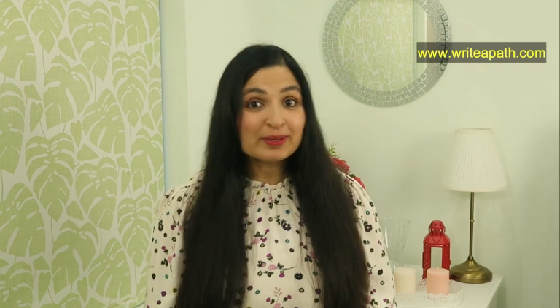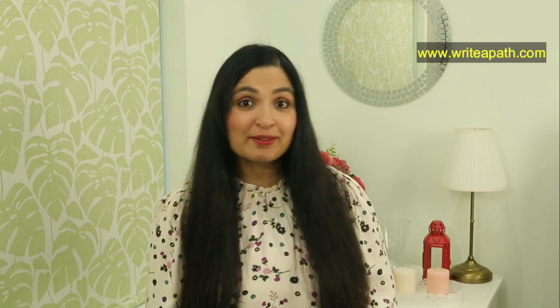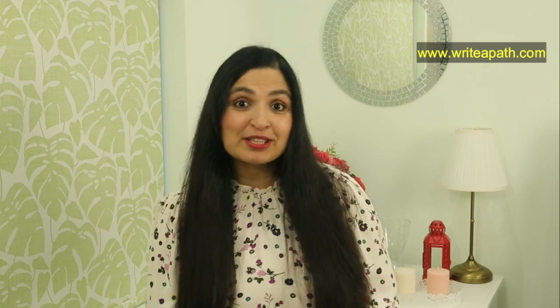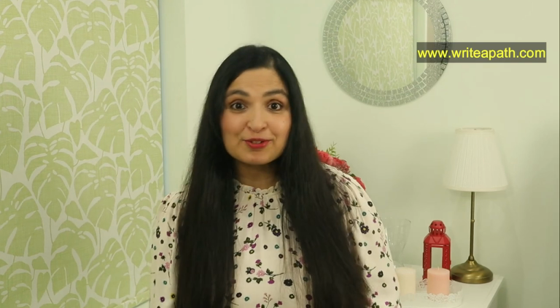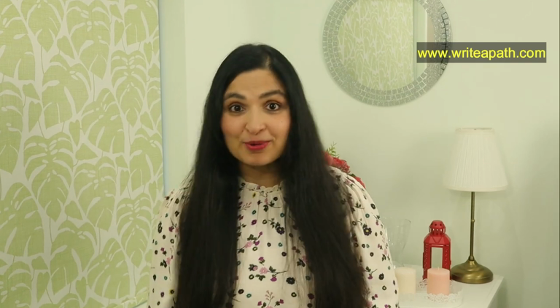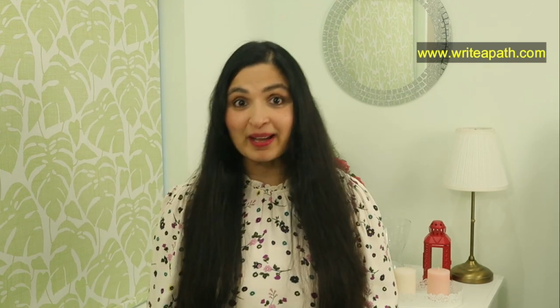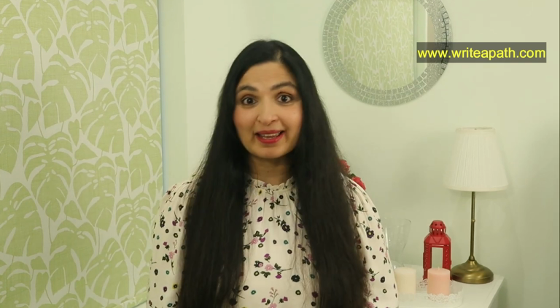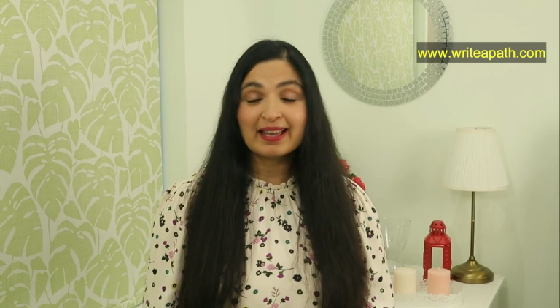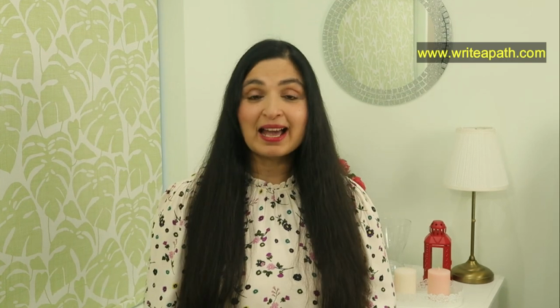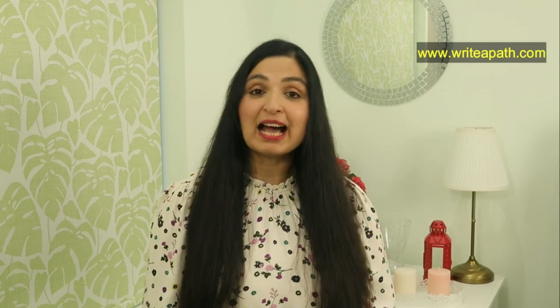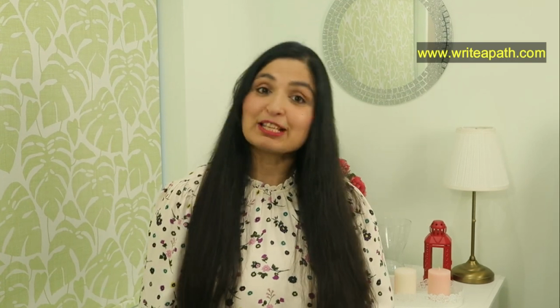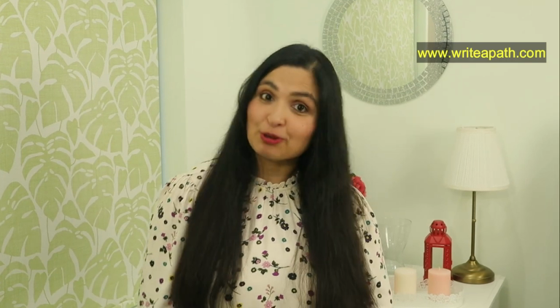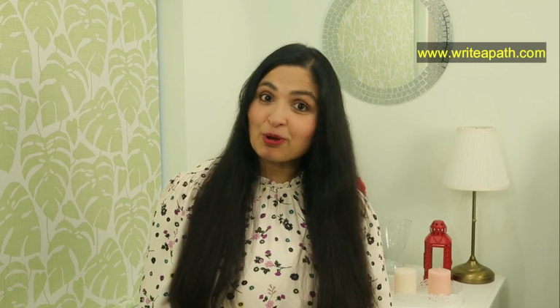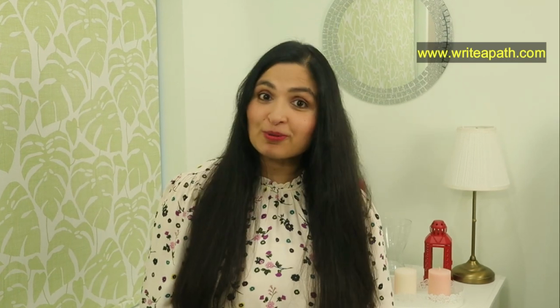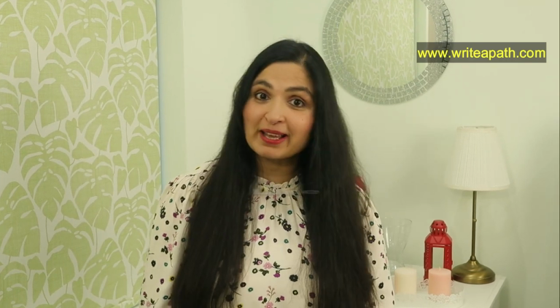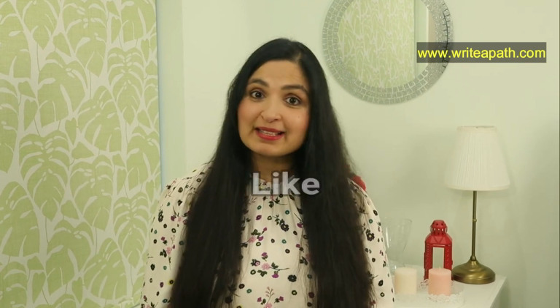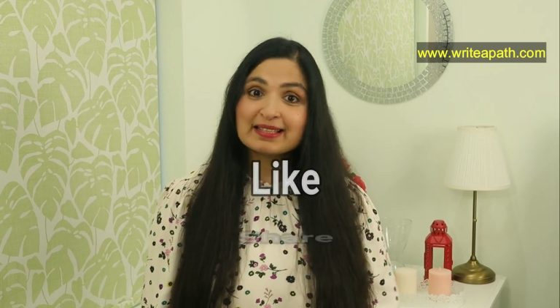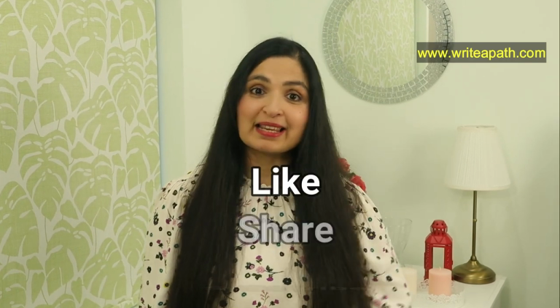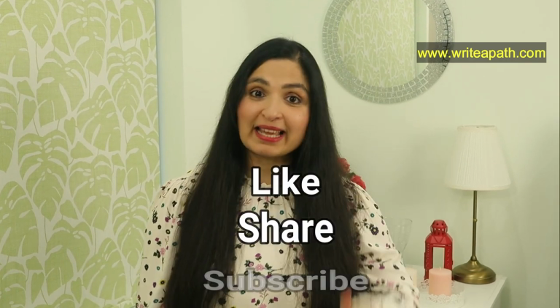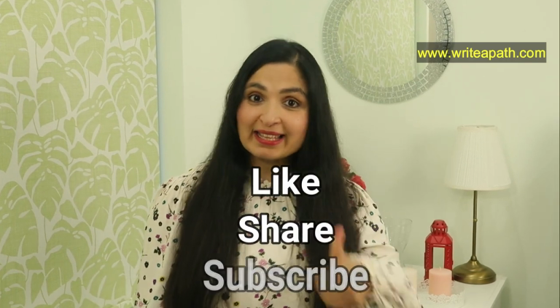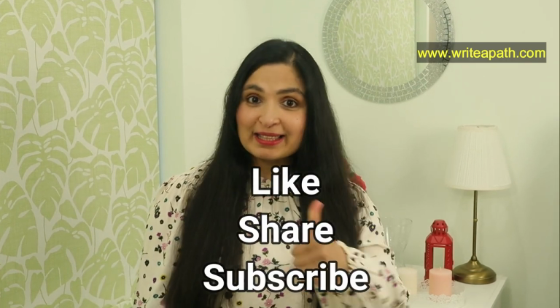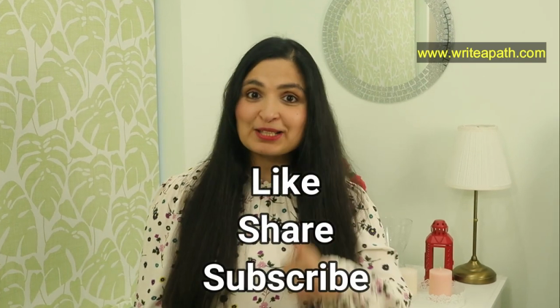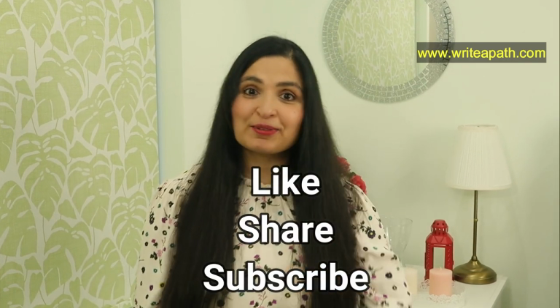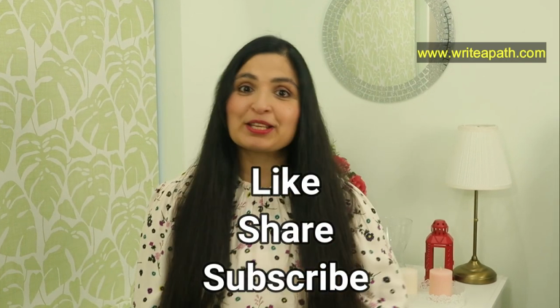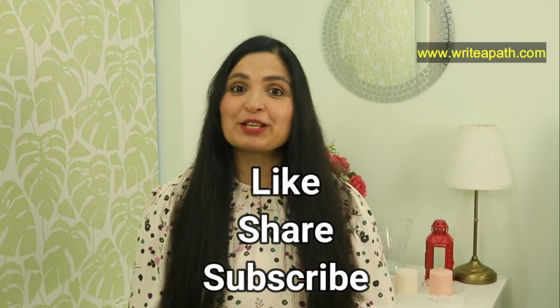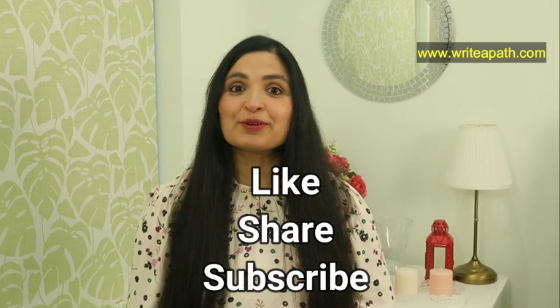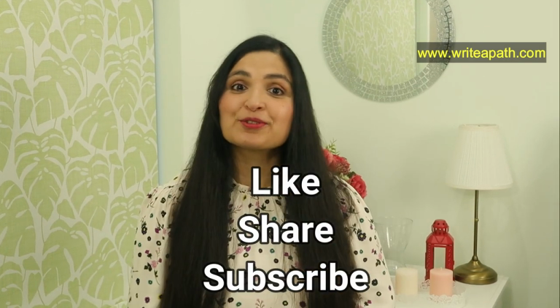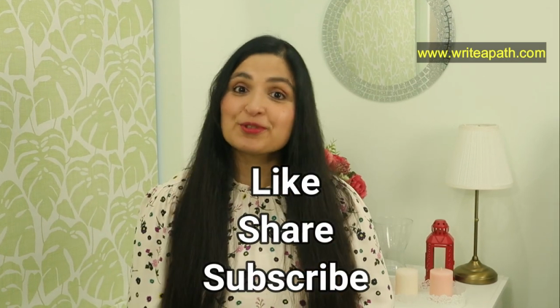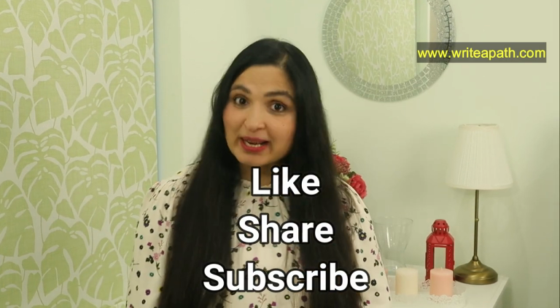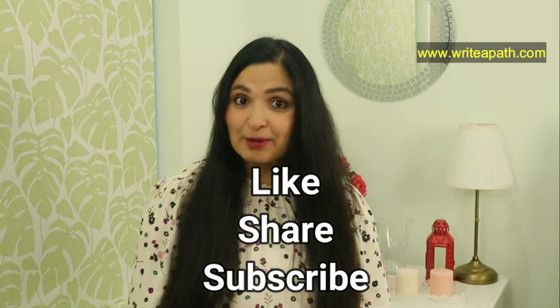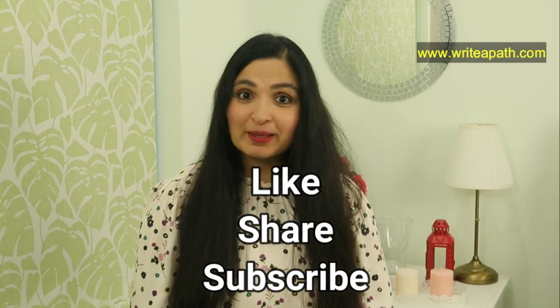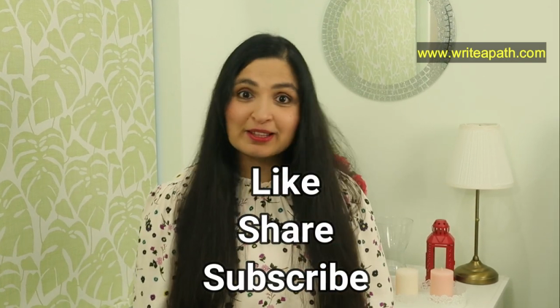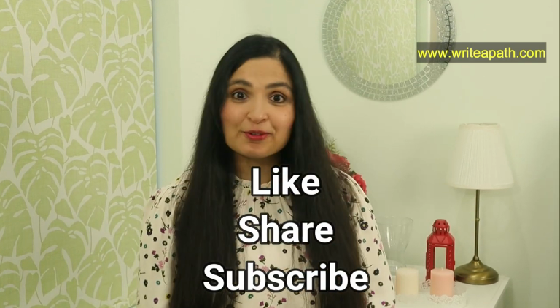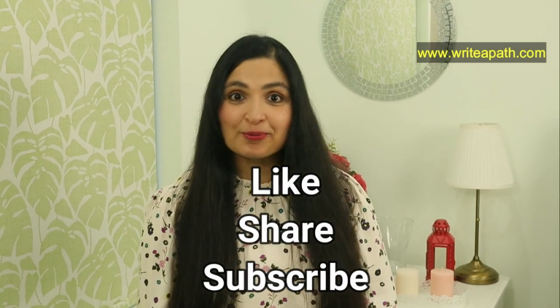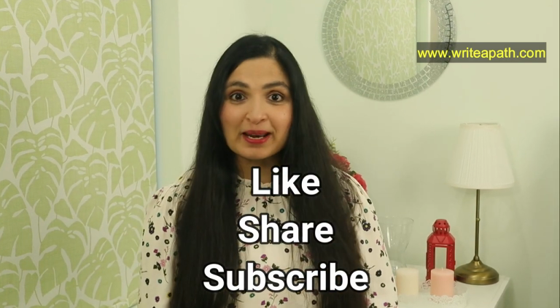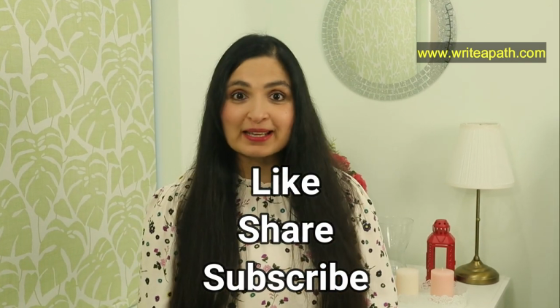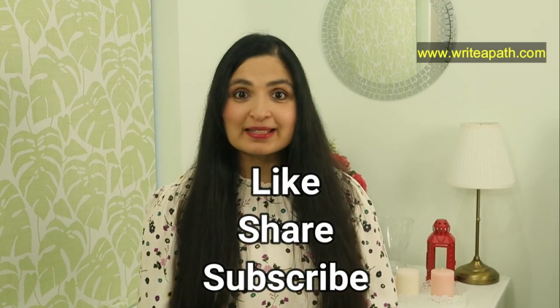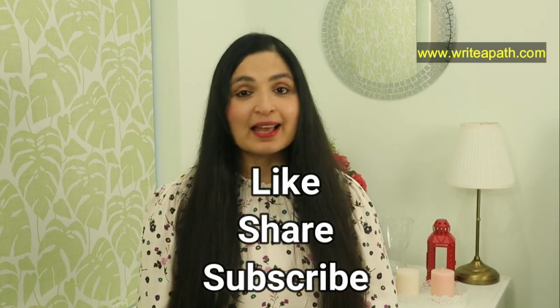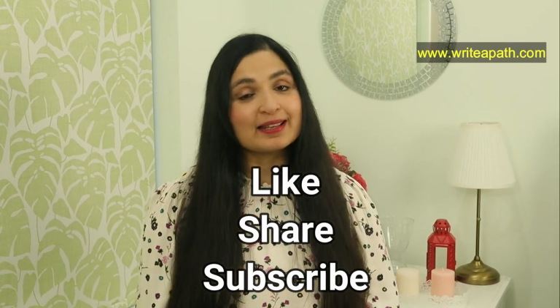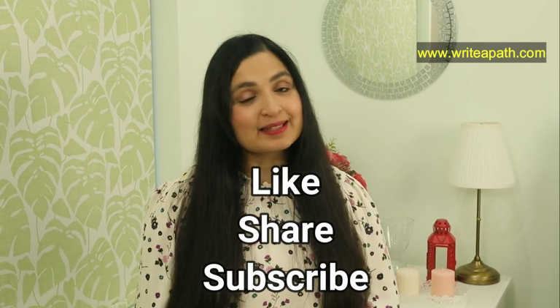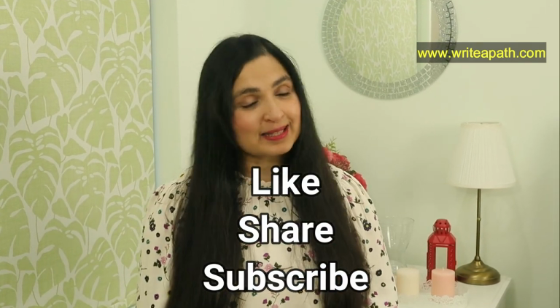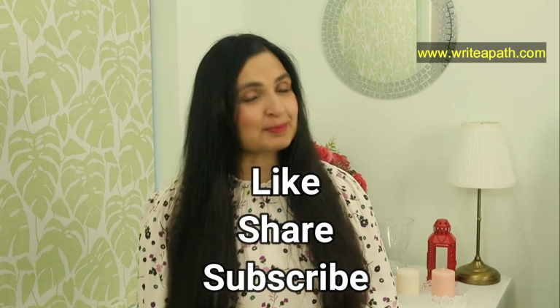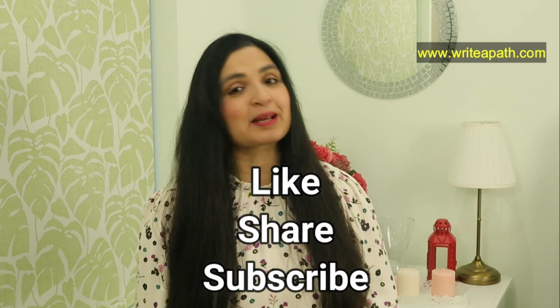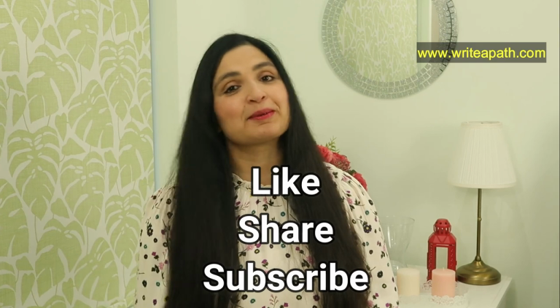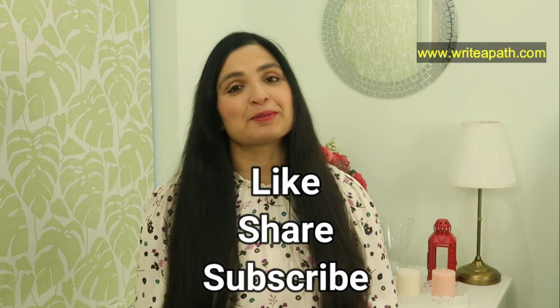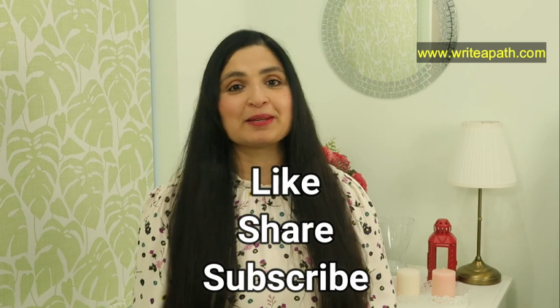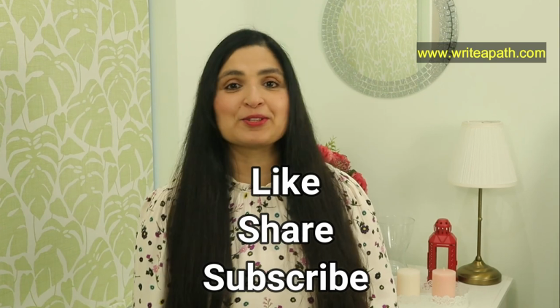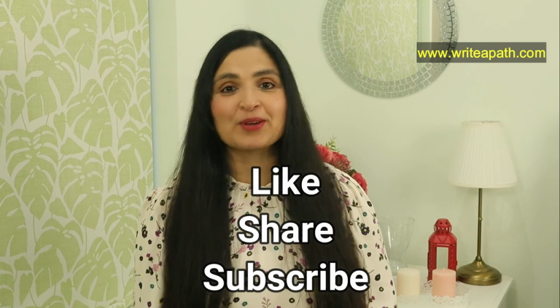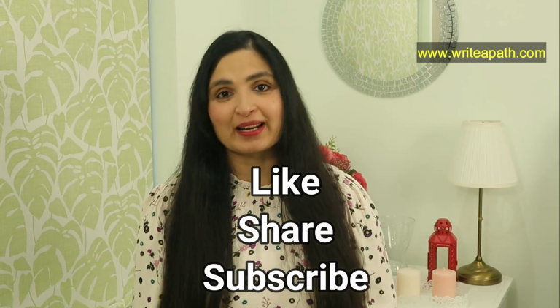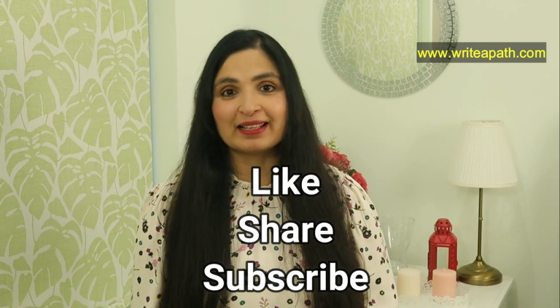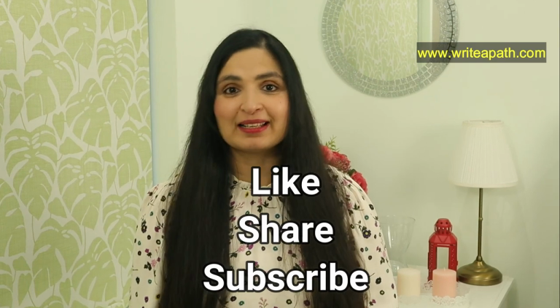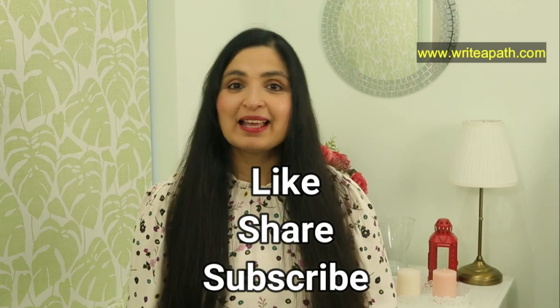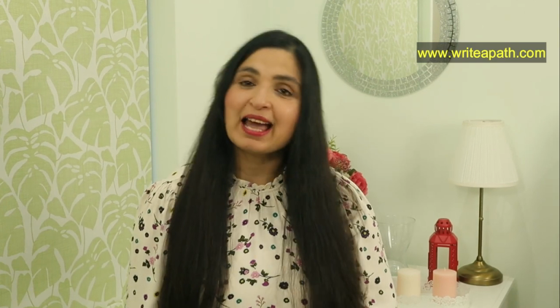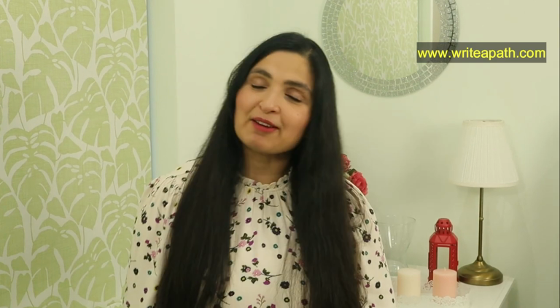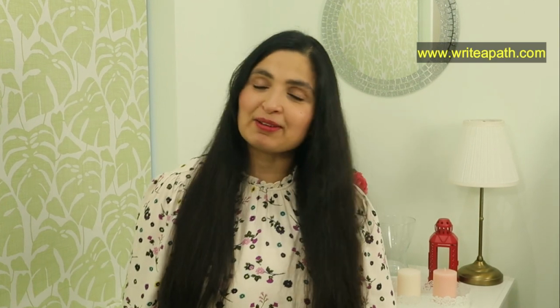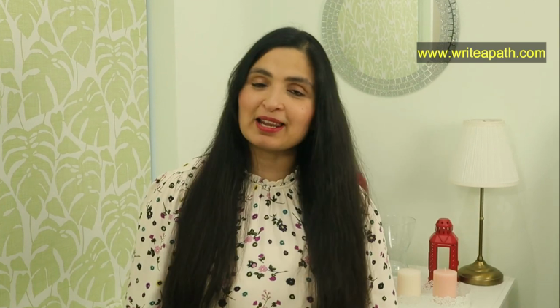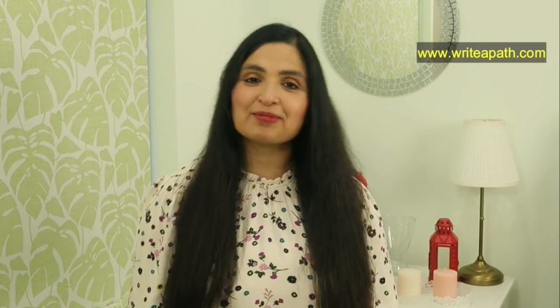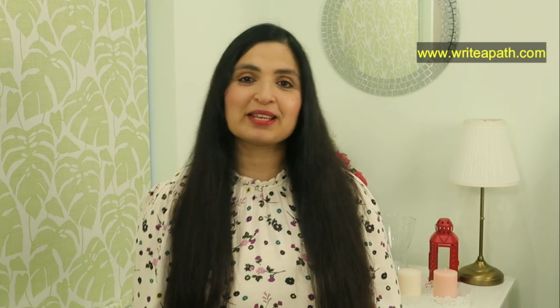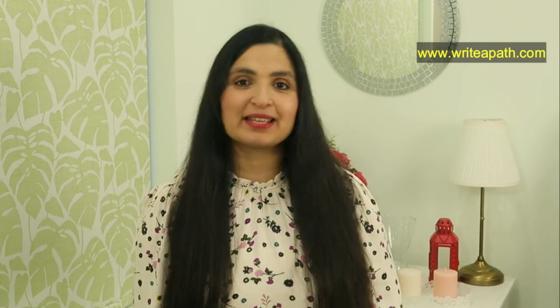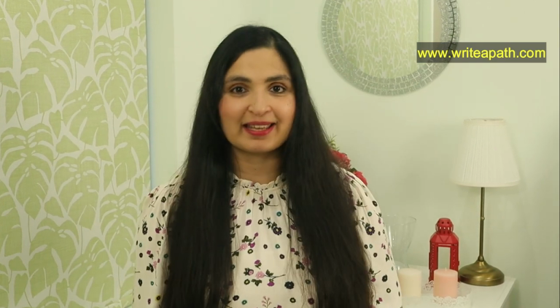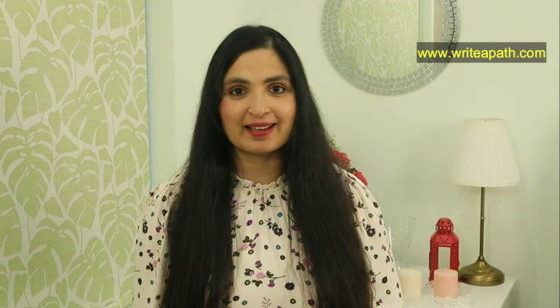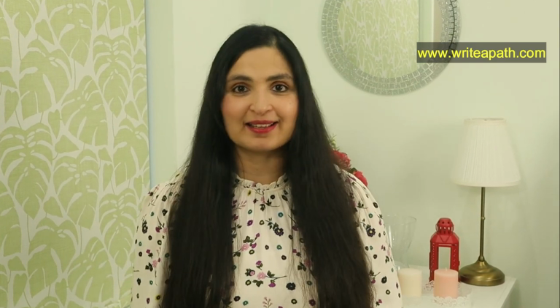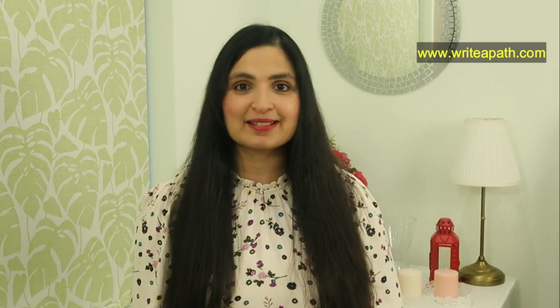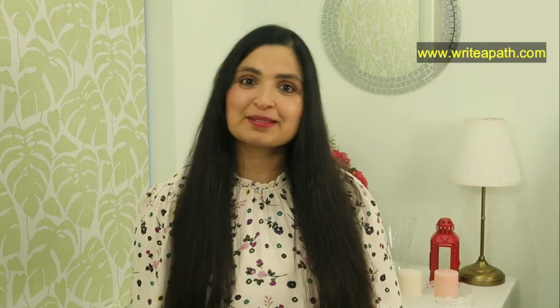Do give it a try. As always, like this video, share it with your friends, and subscribe to my channel. Have a lovely day, guys. Bye-bye.